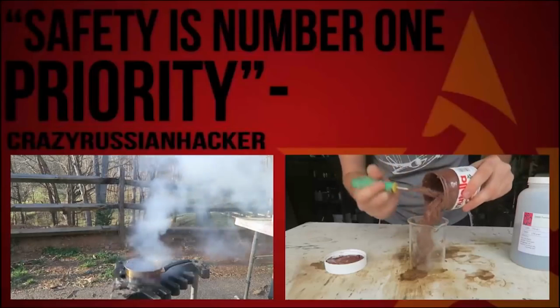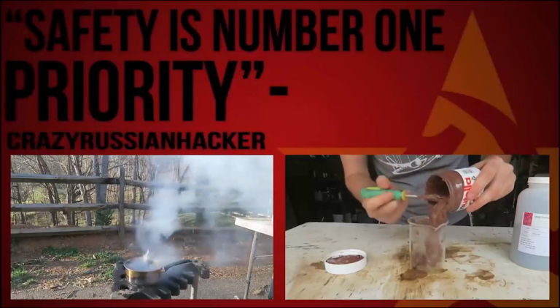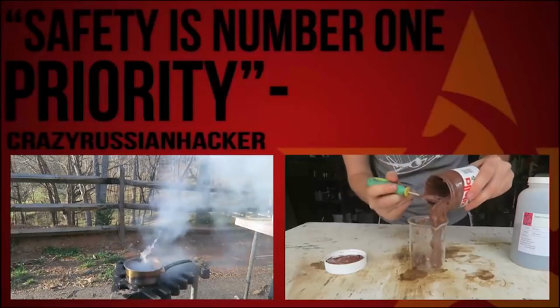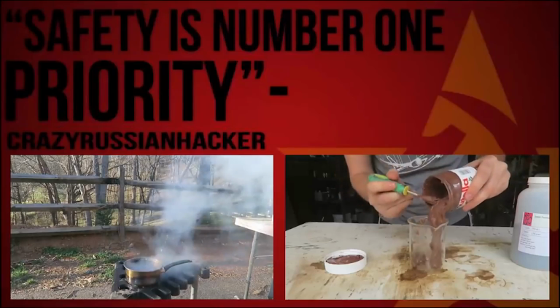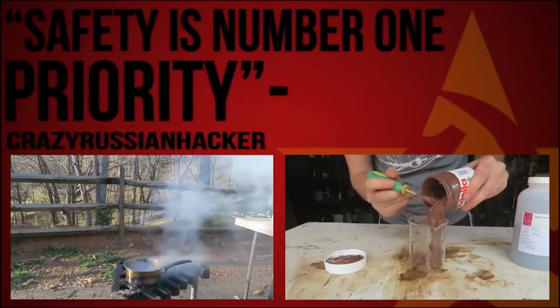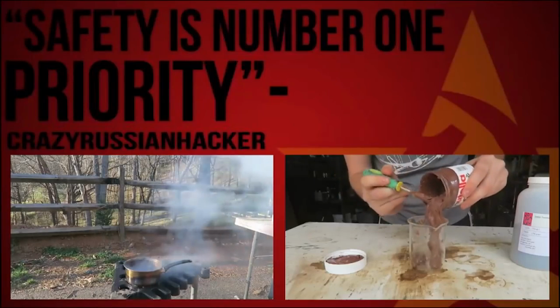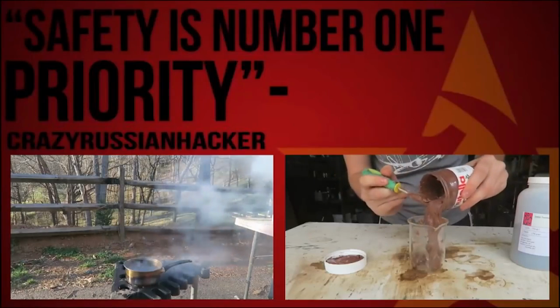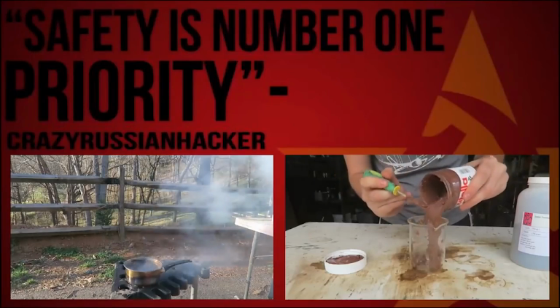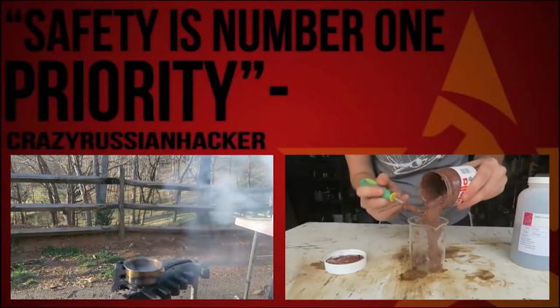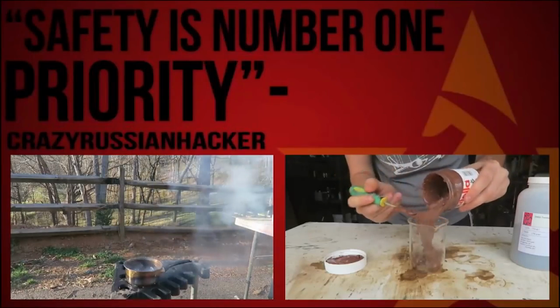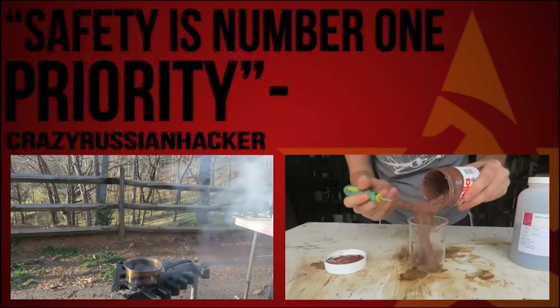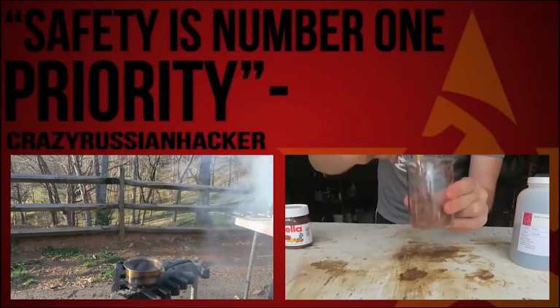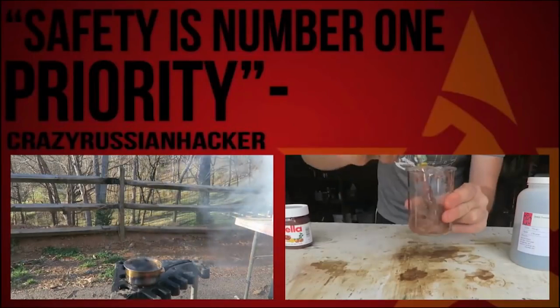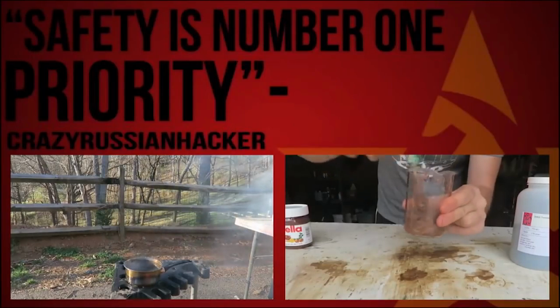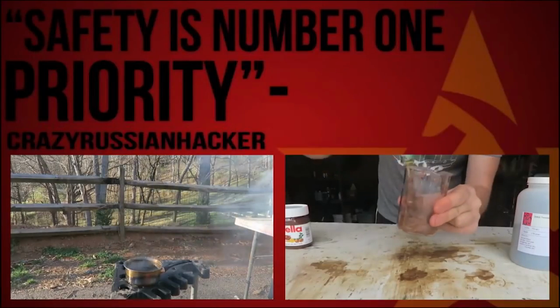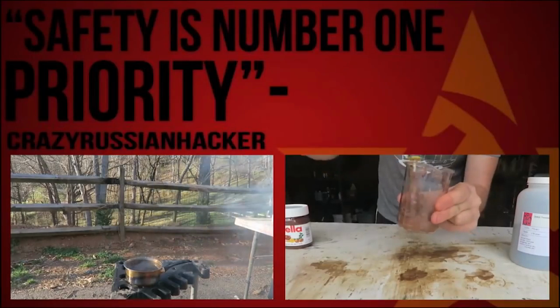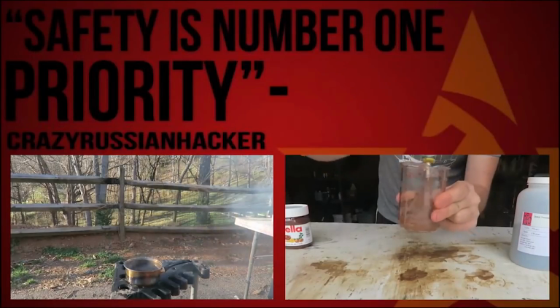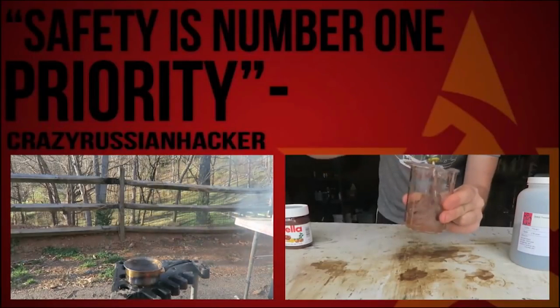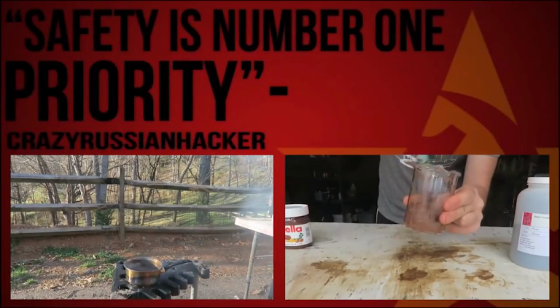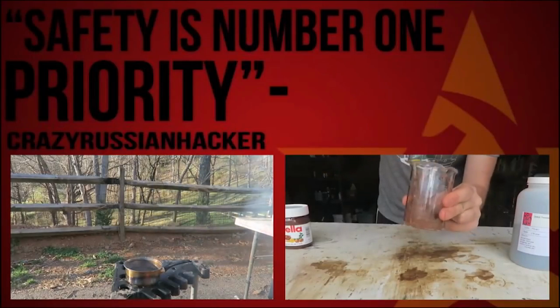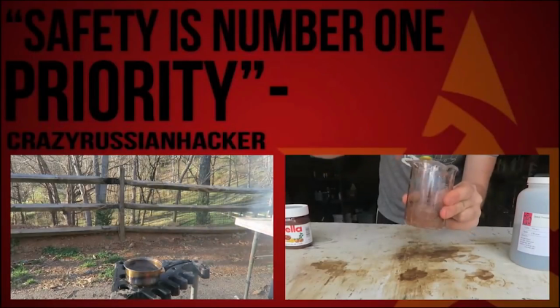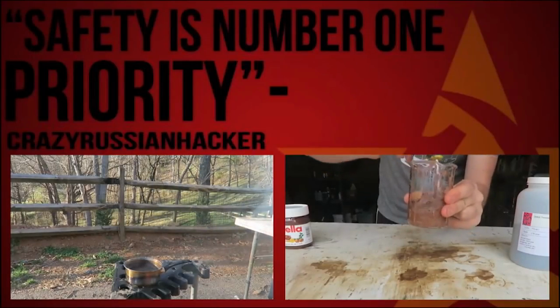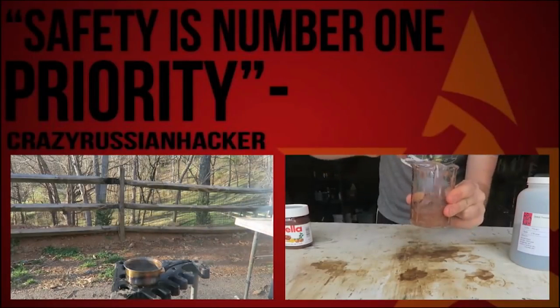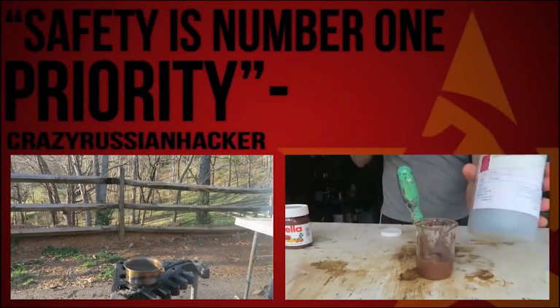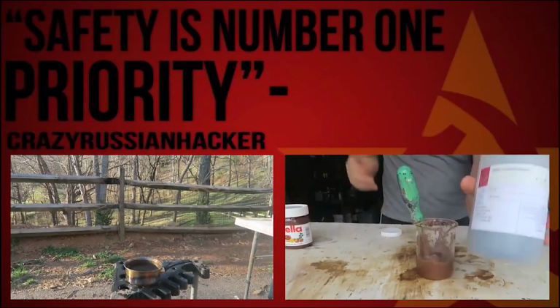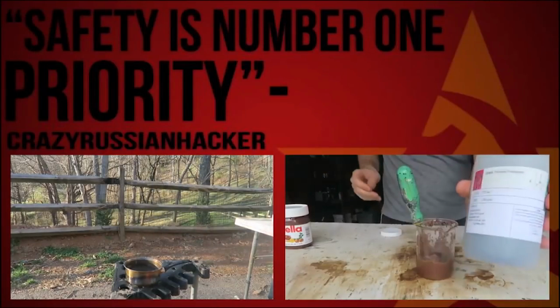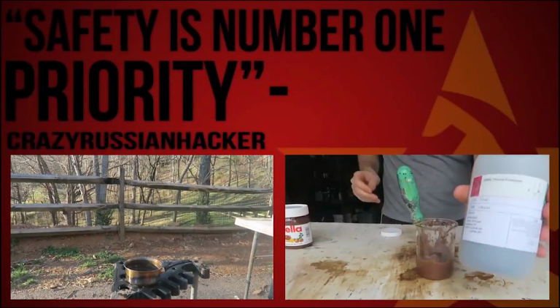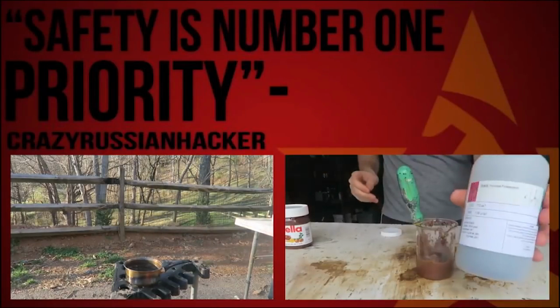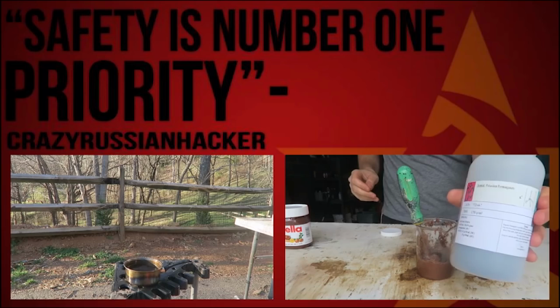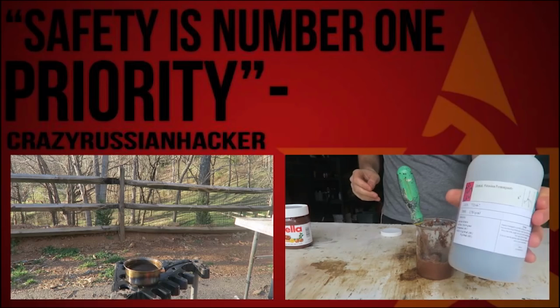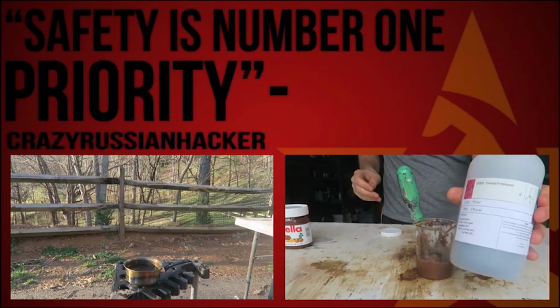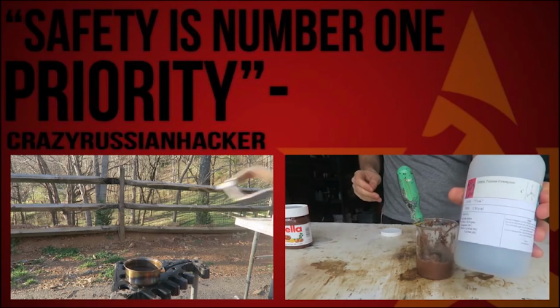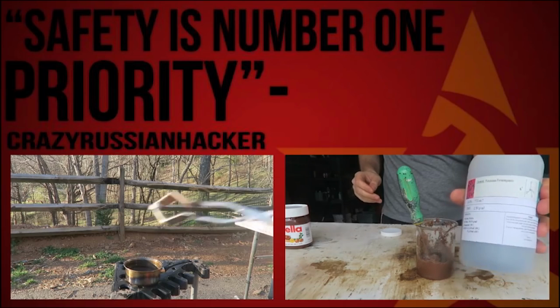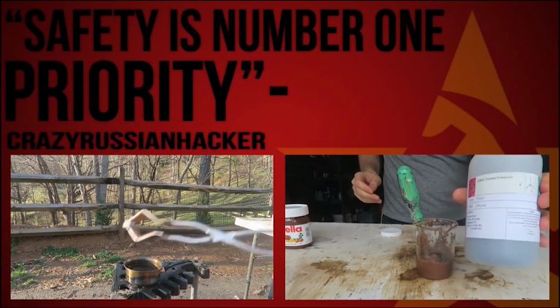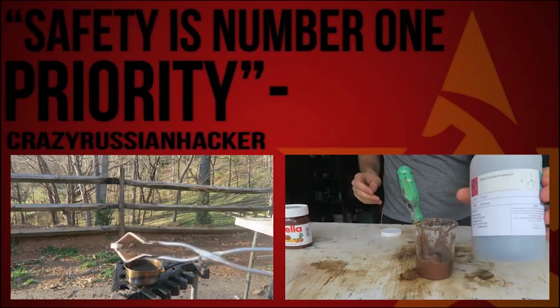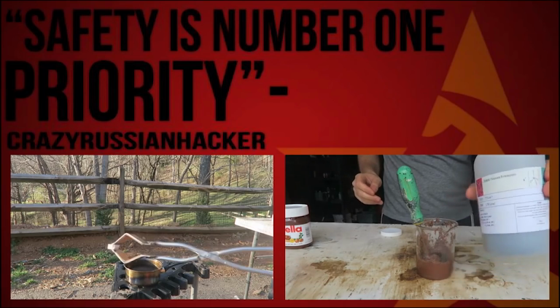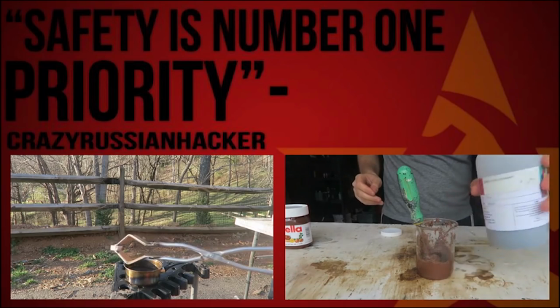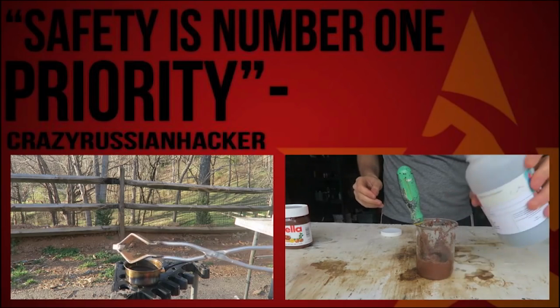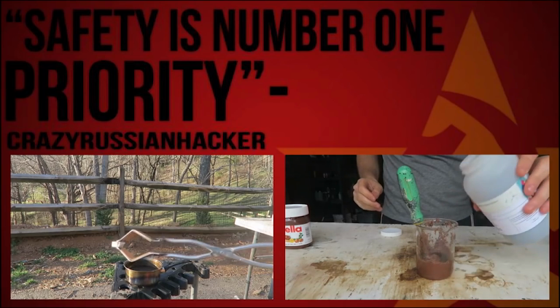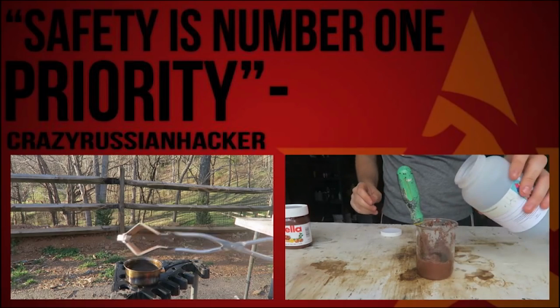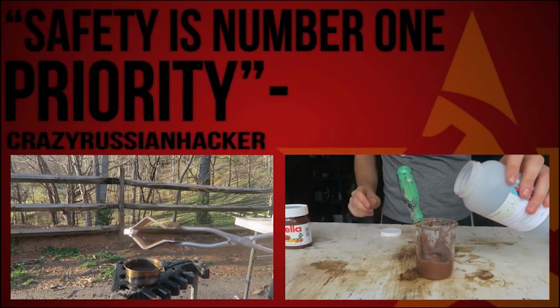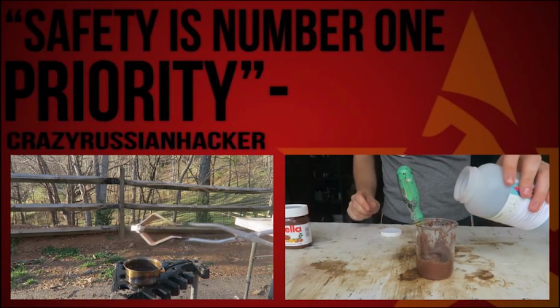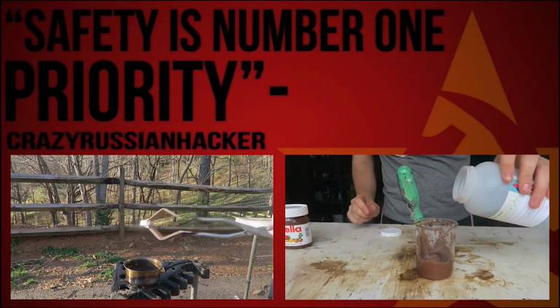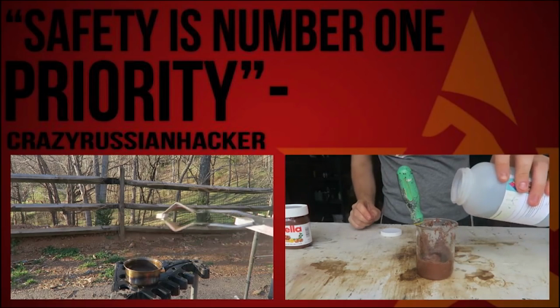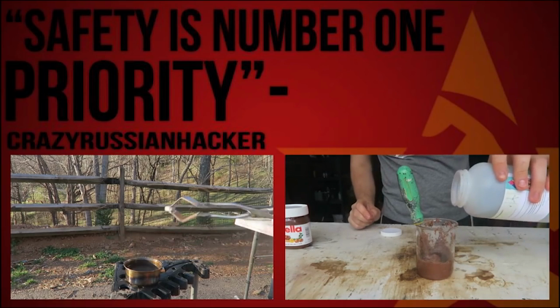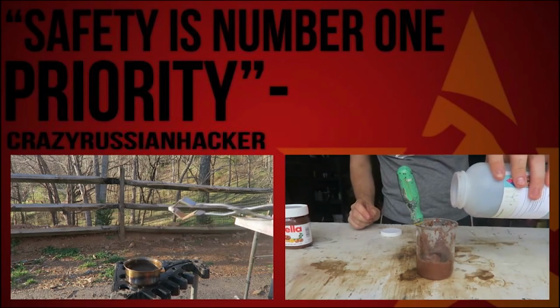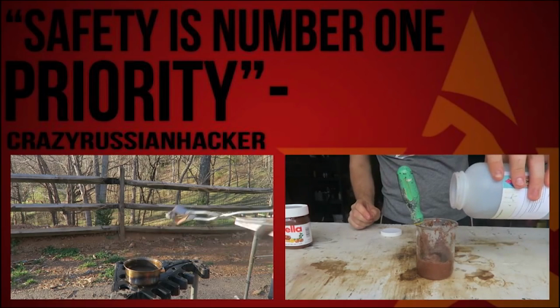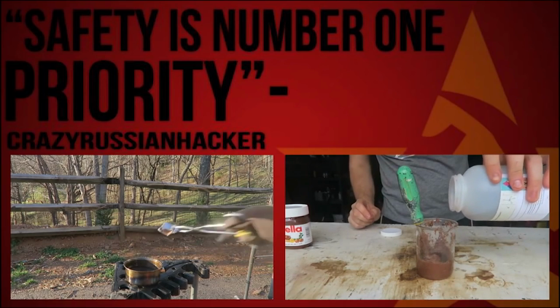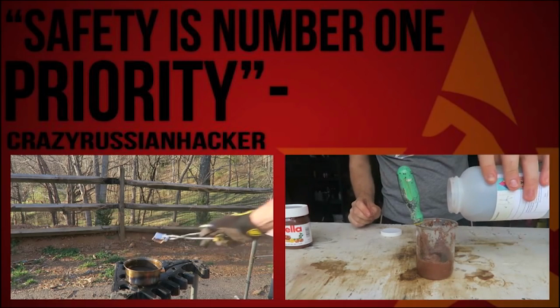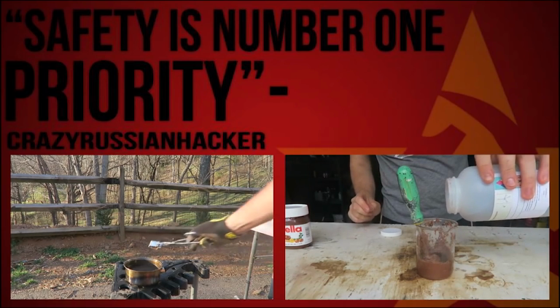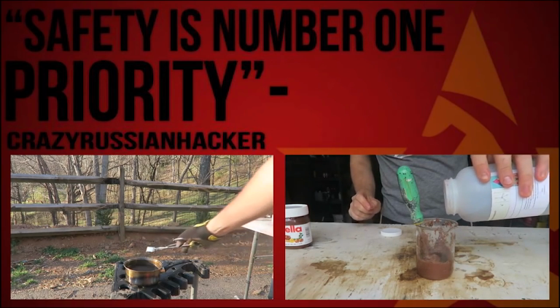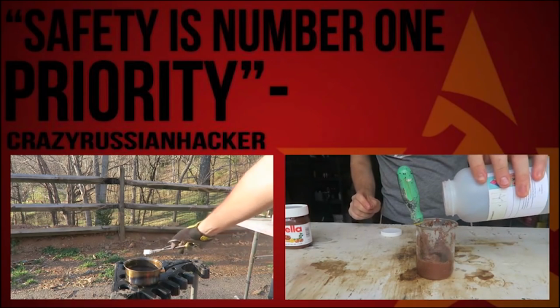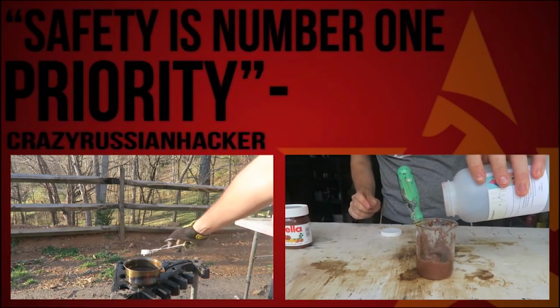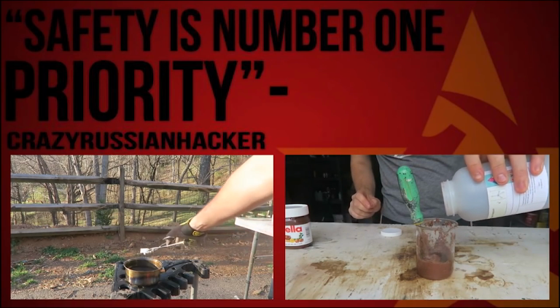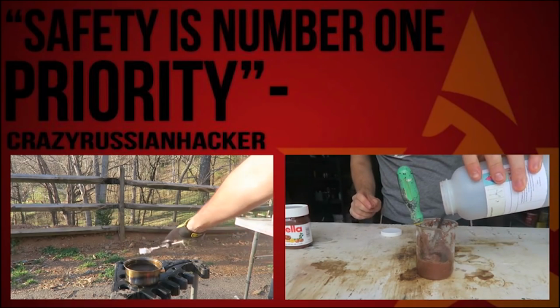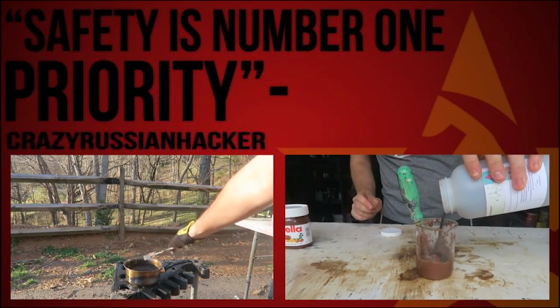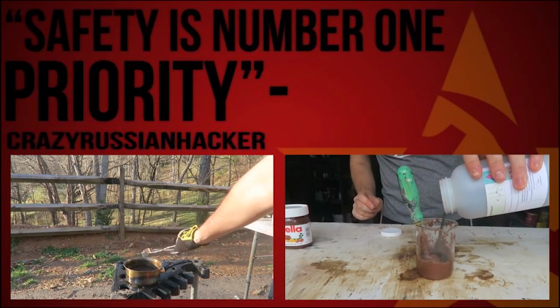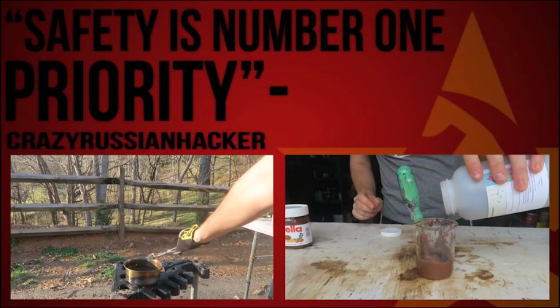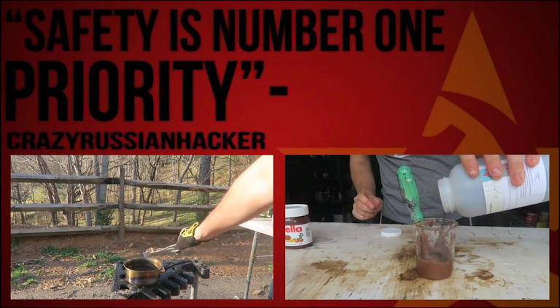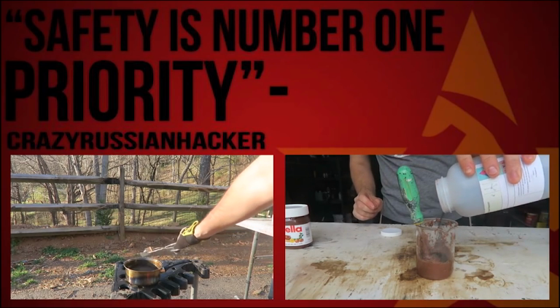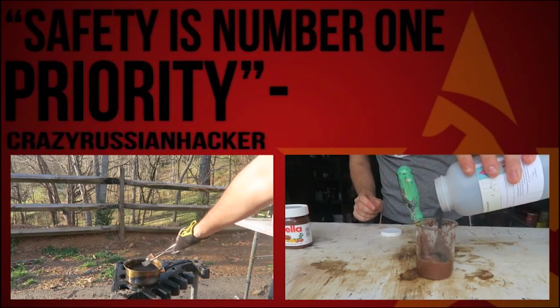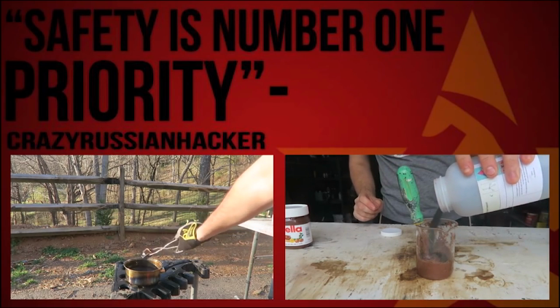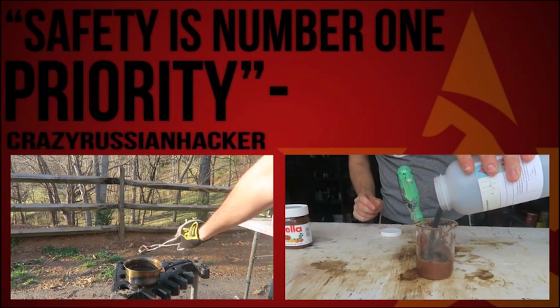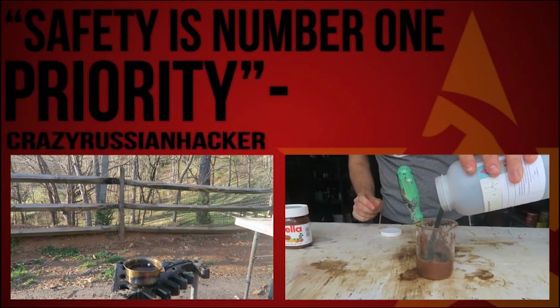Chocolate just like this, then I'm going to add potassium permanganate and mix it.